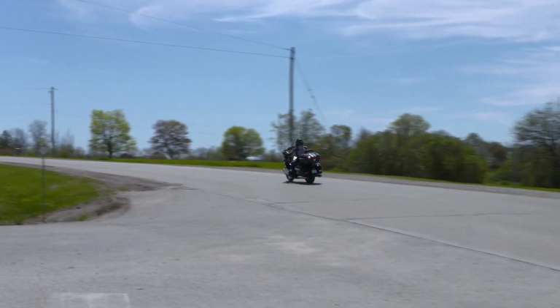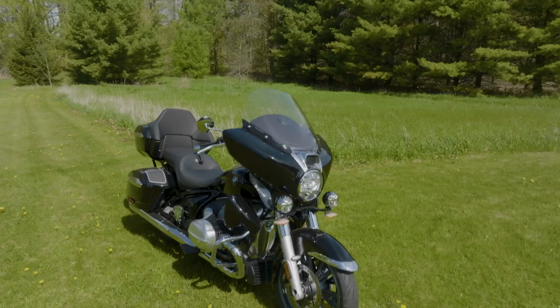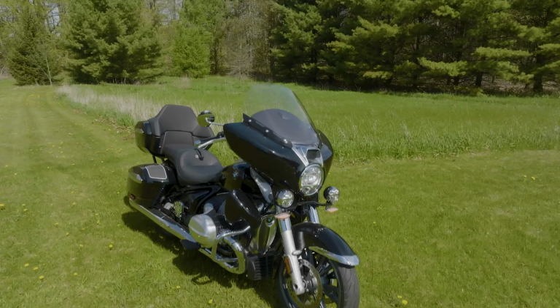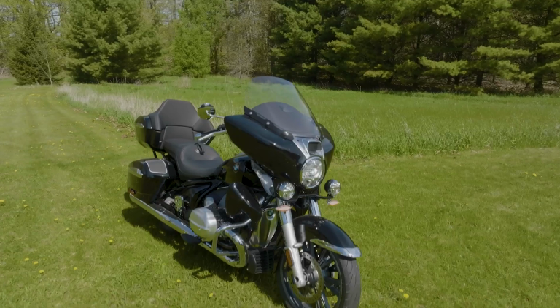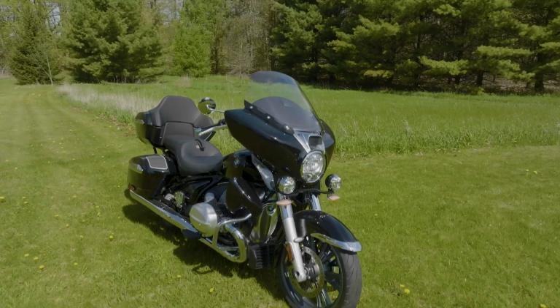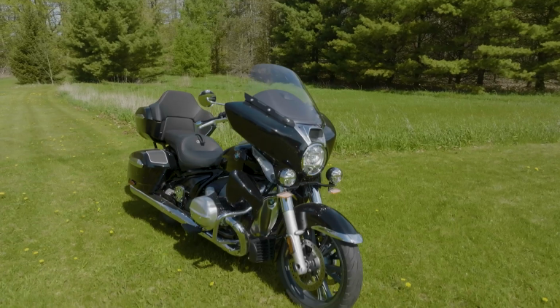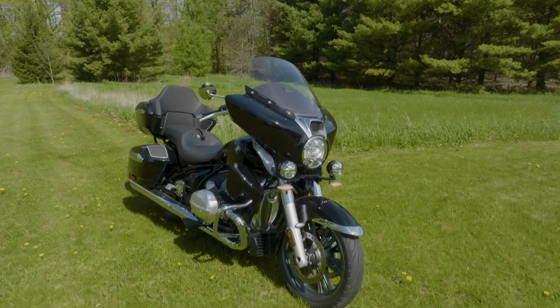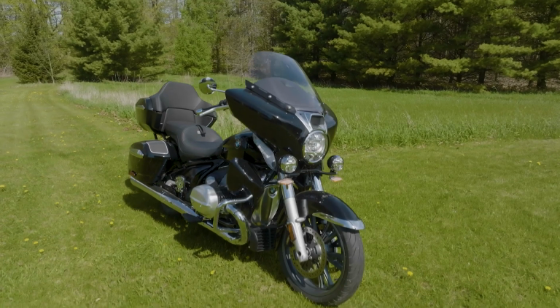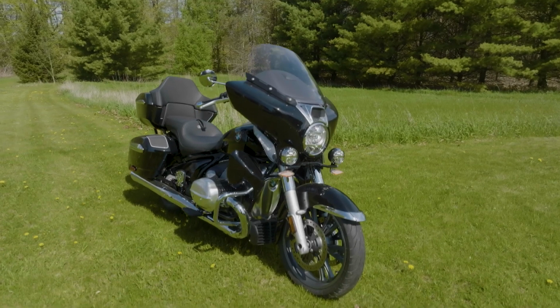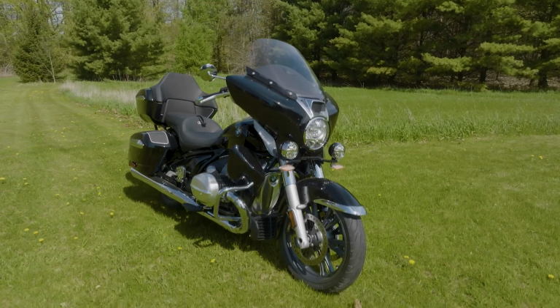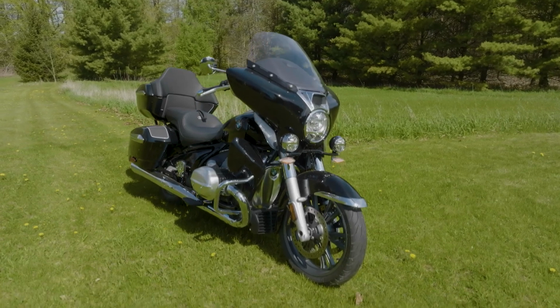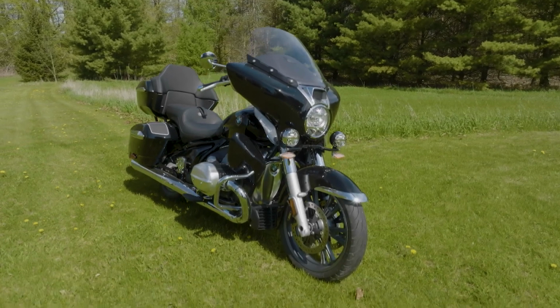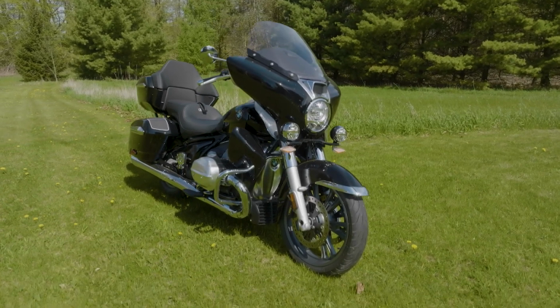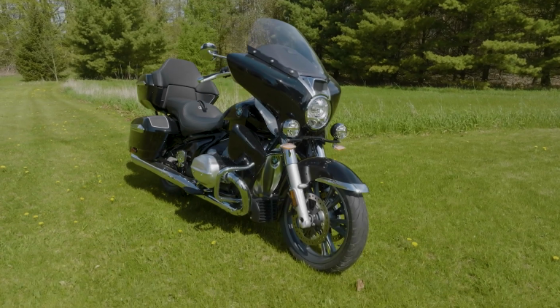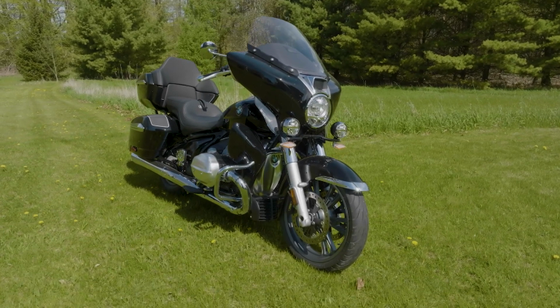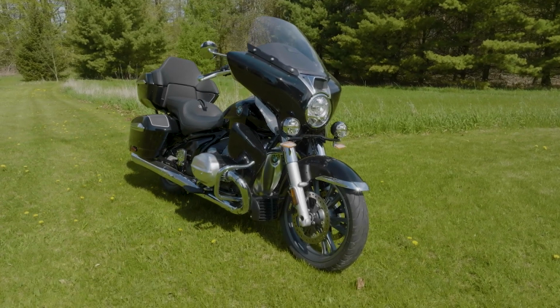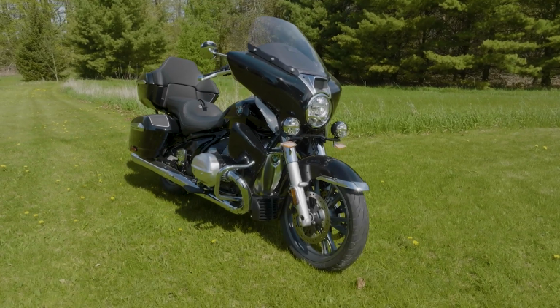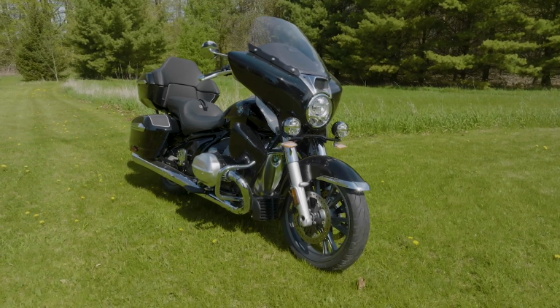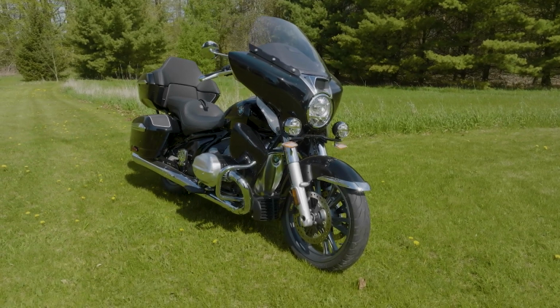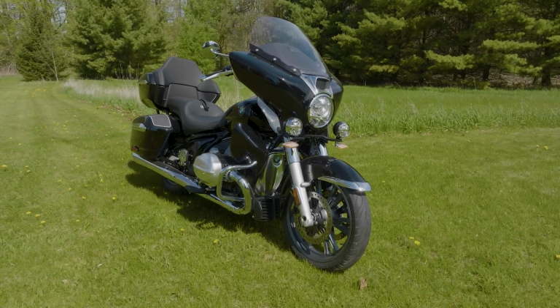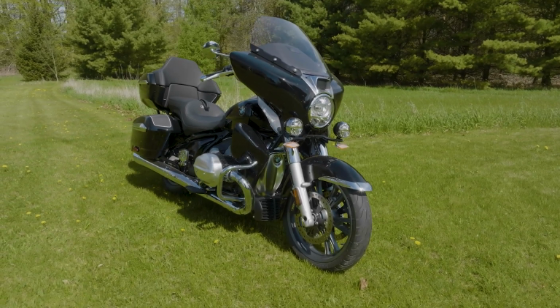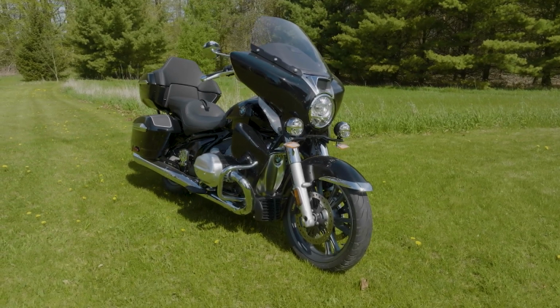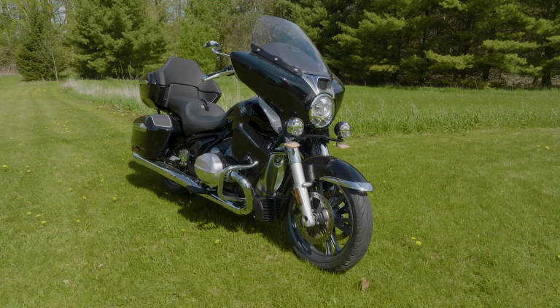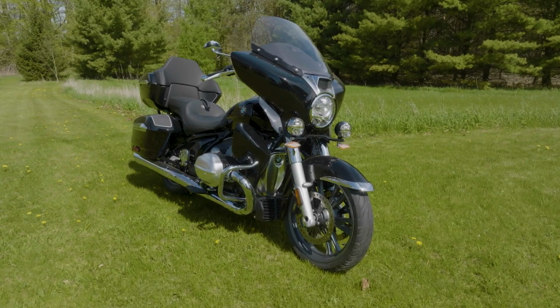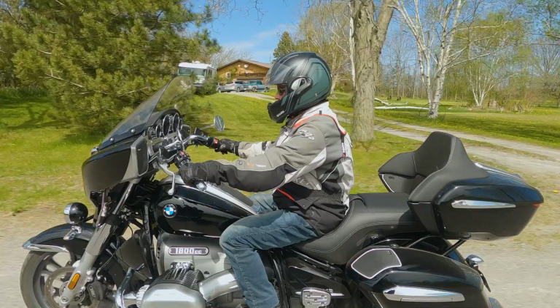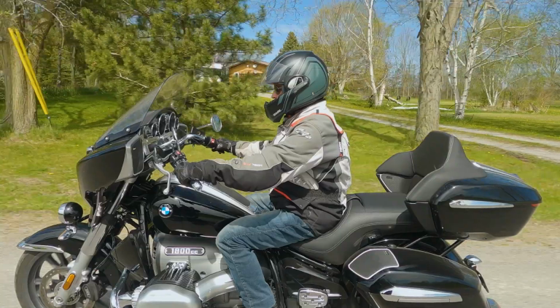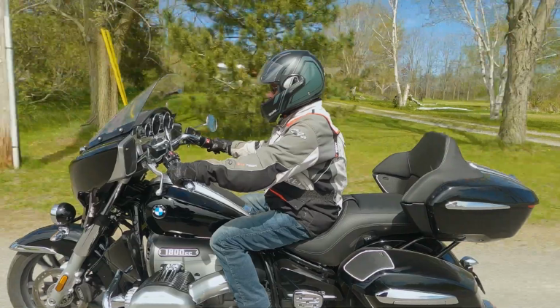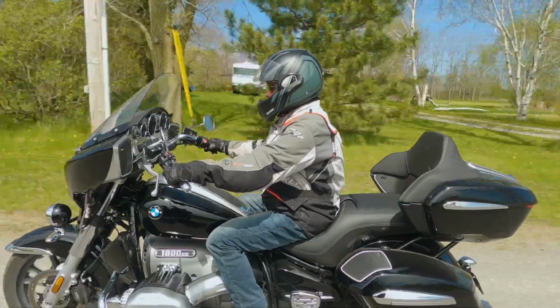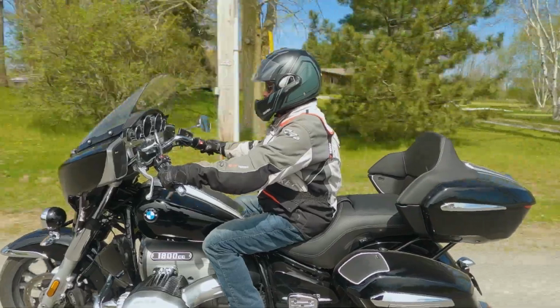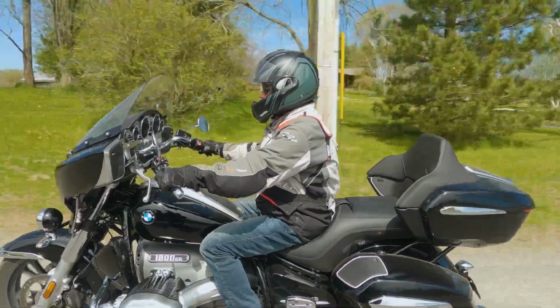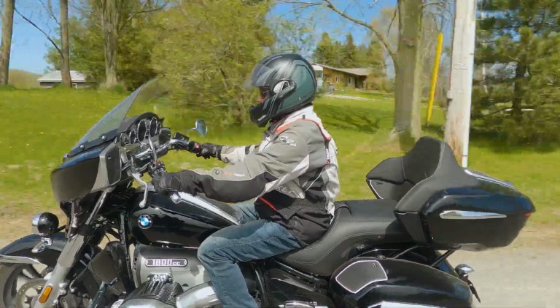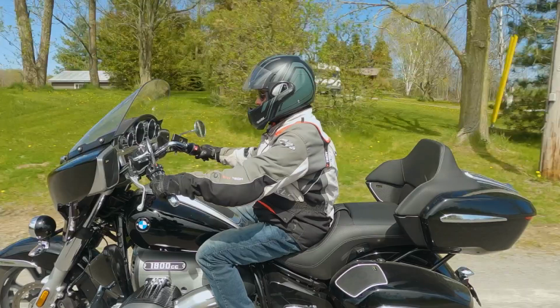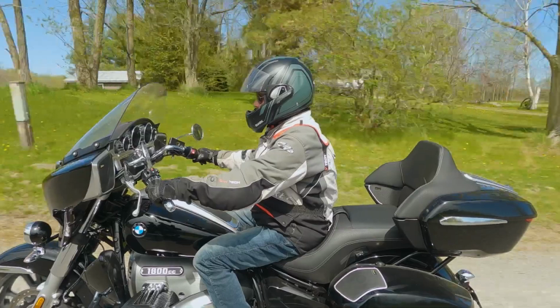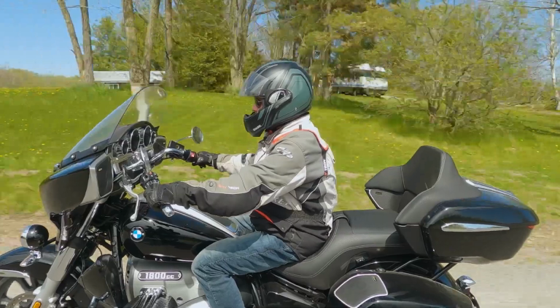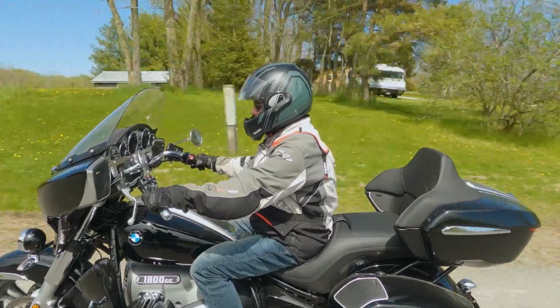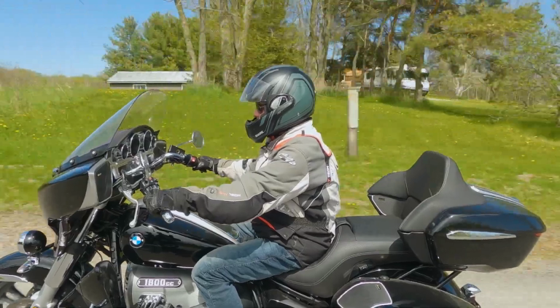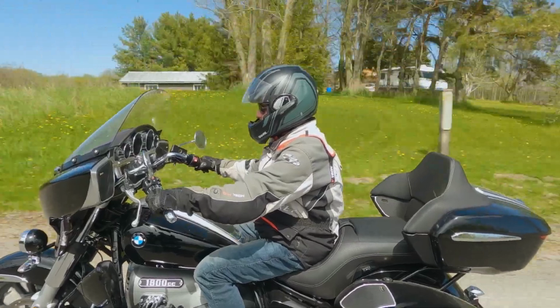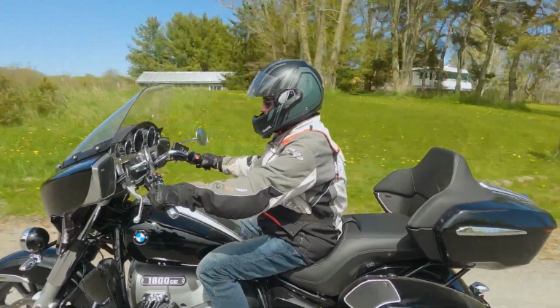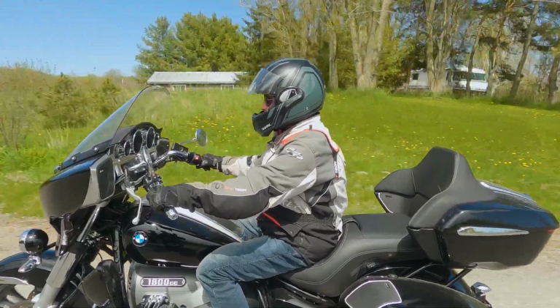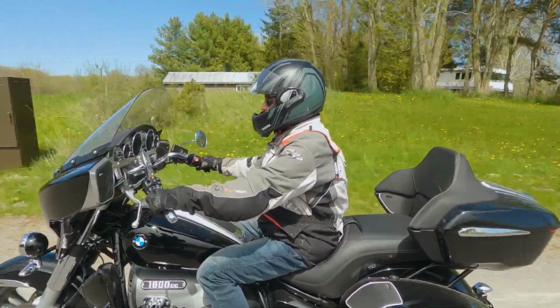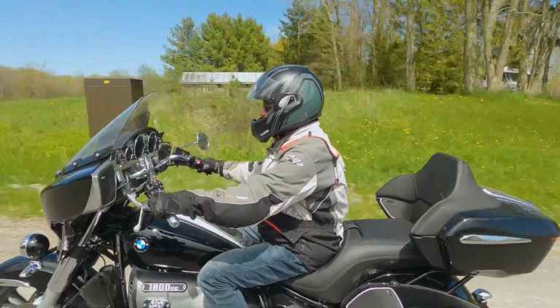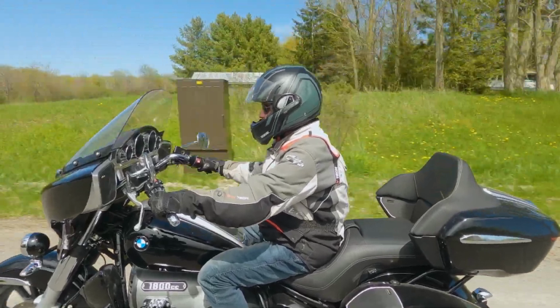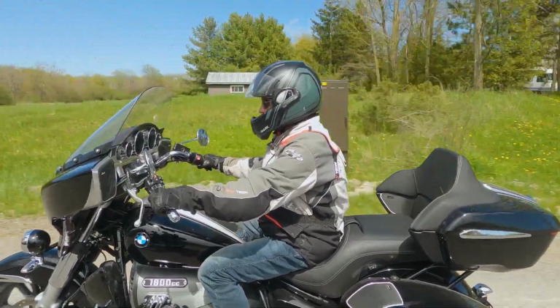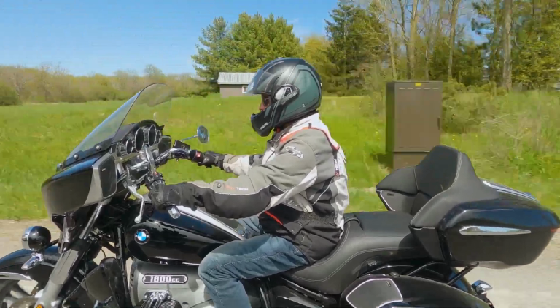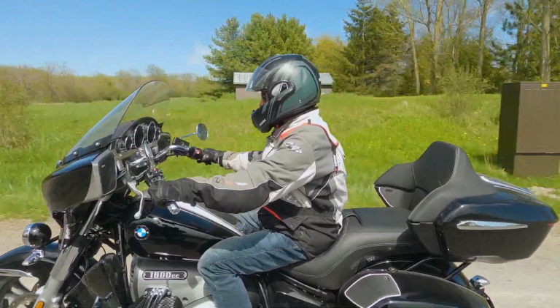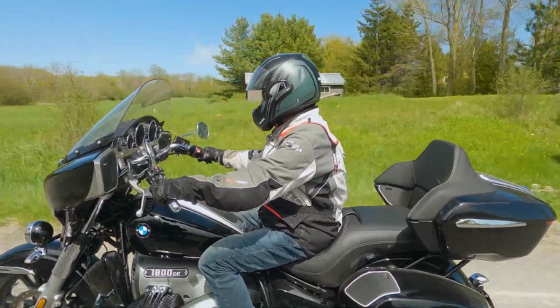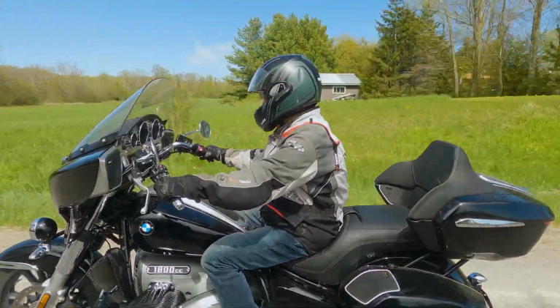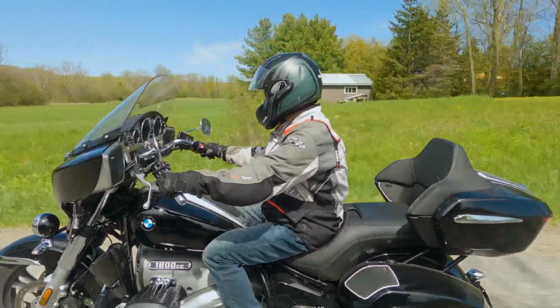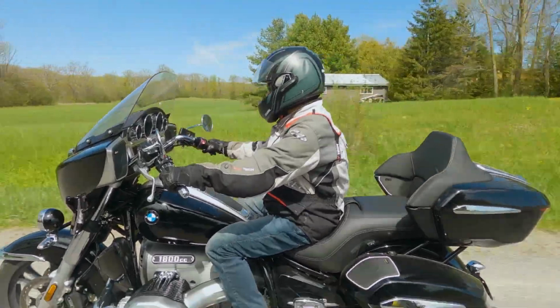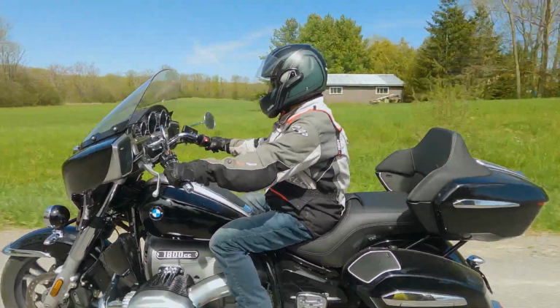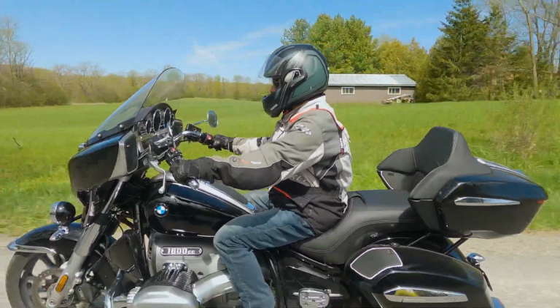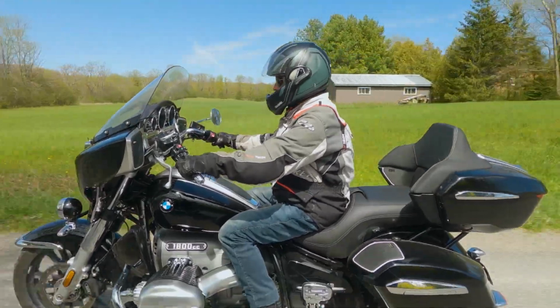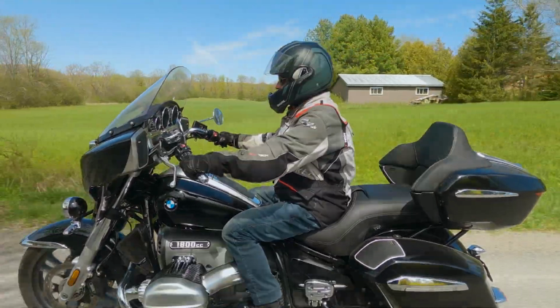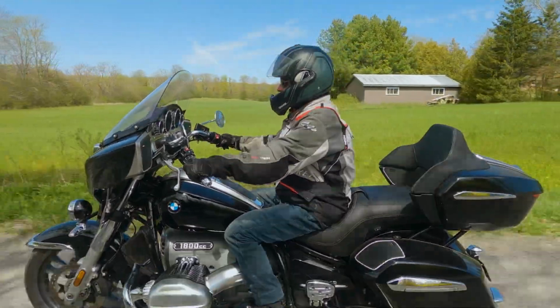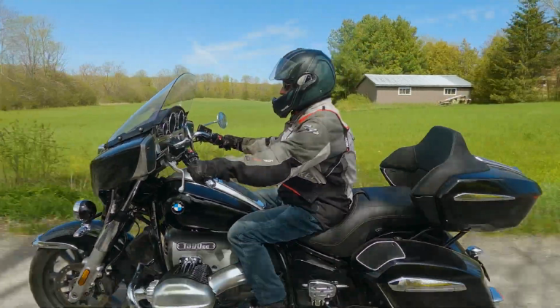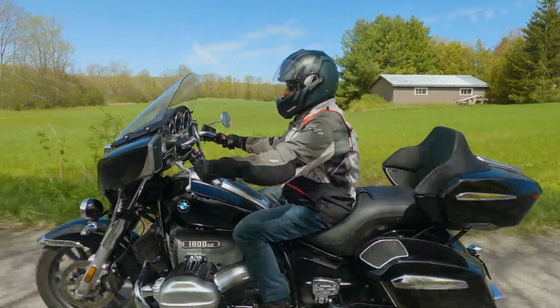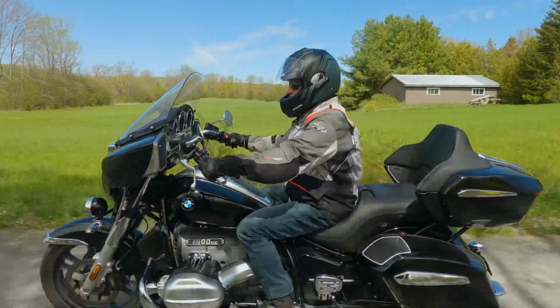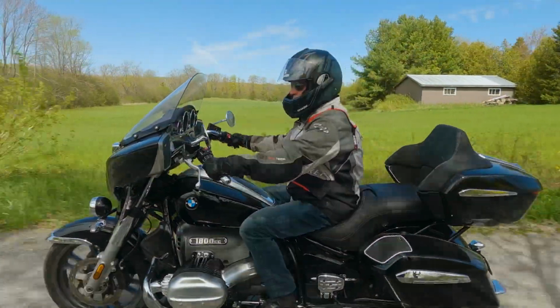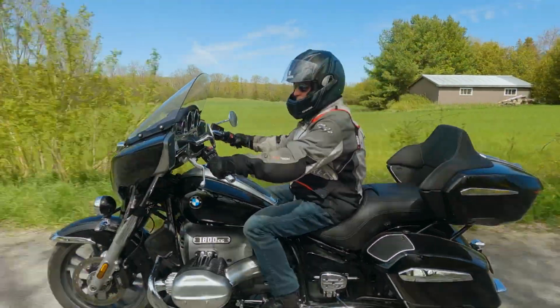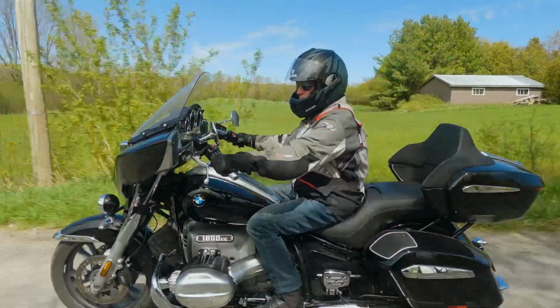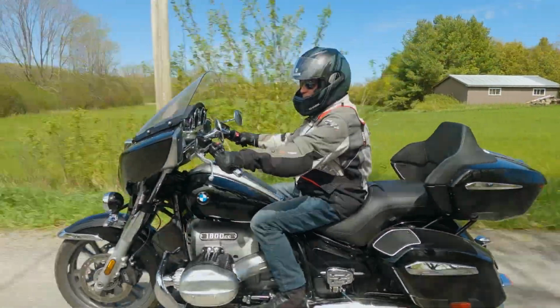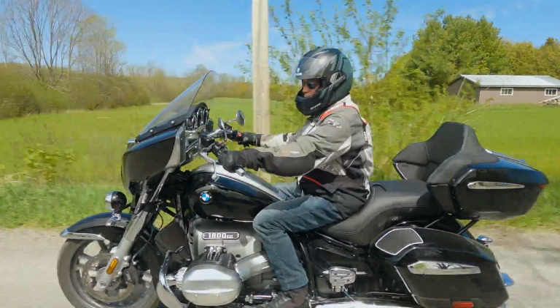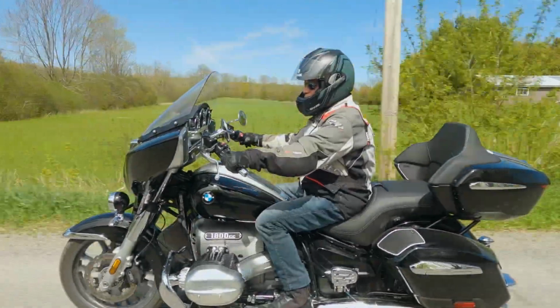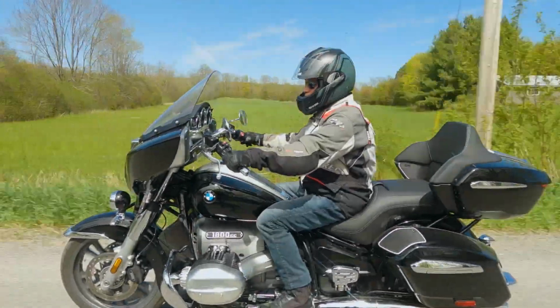Sweet looking, but how does it ride? Let's ask this week's guest road tester, a Honda Valkyrie owner, Dave Fox.